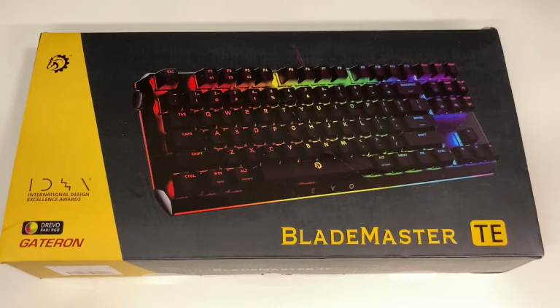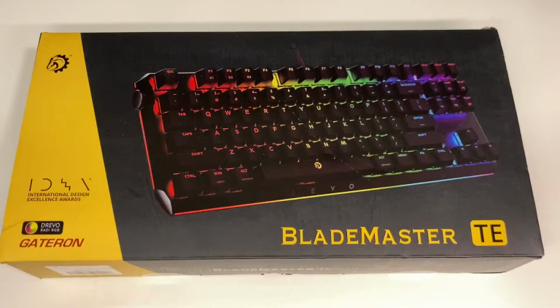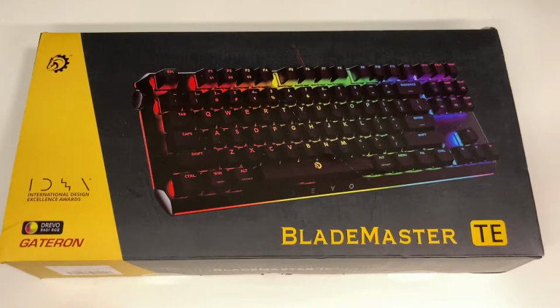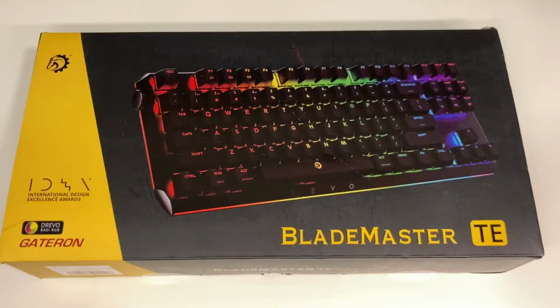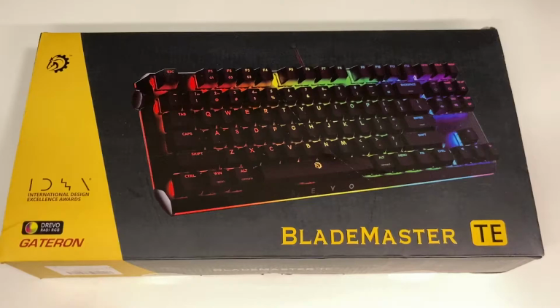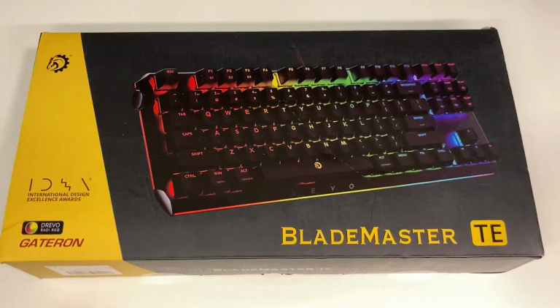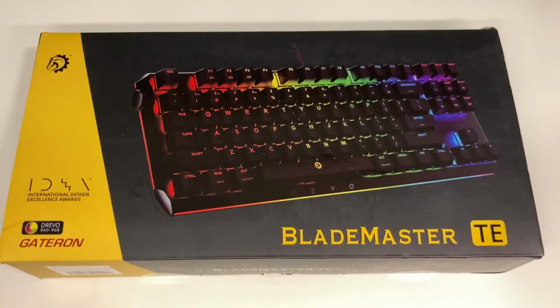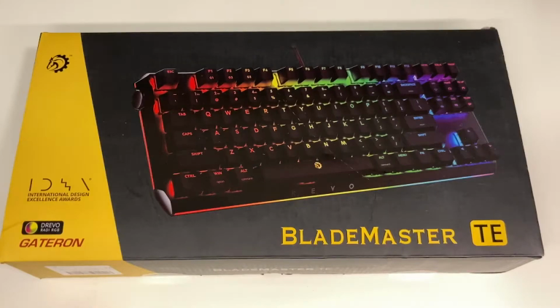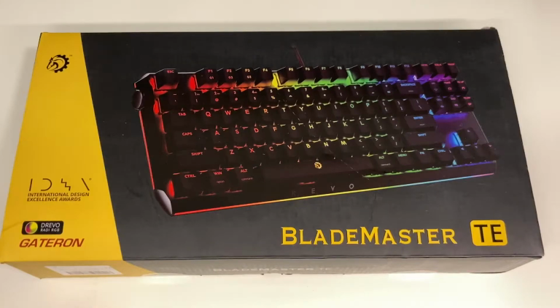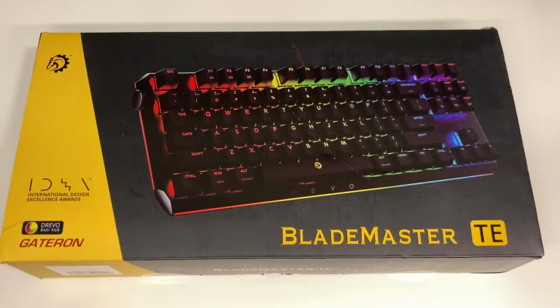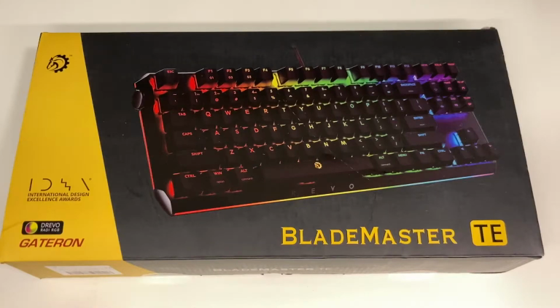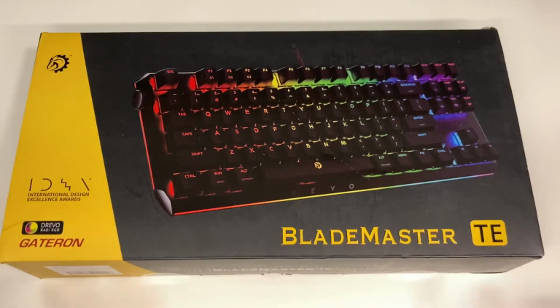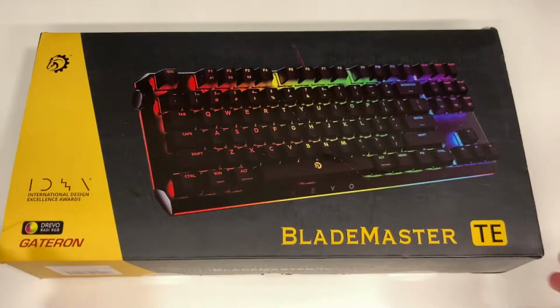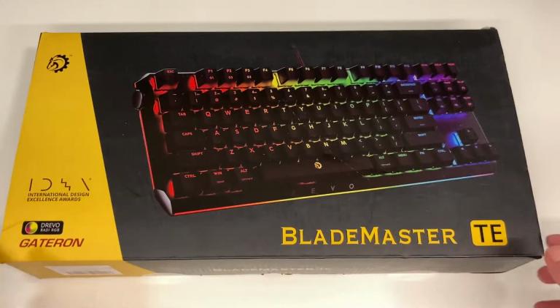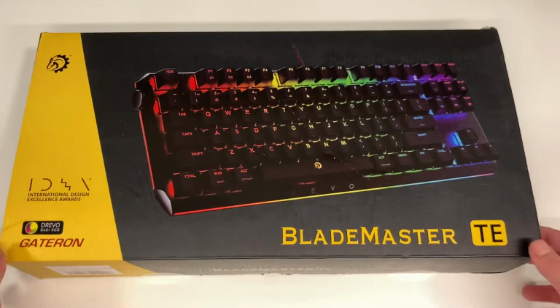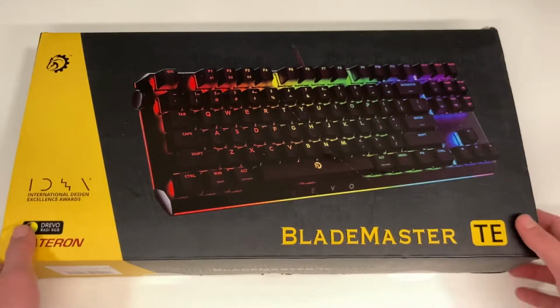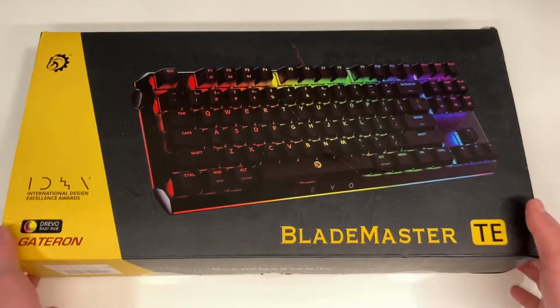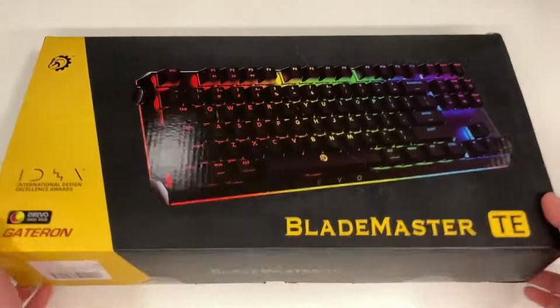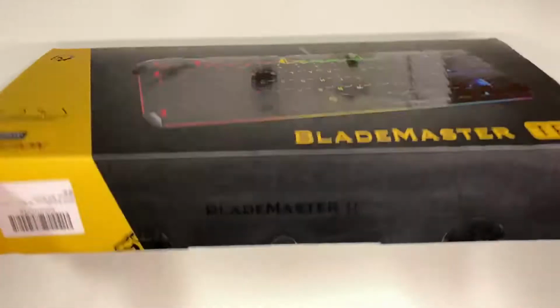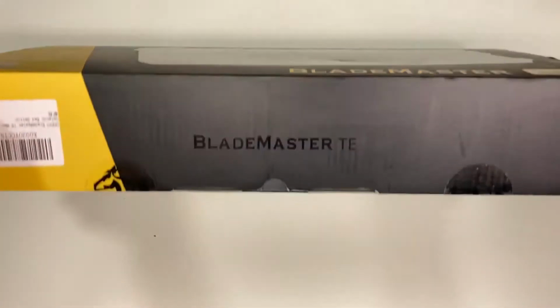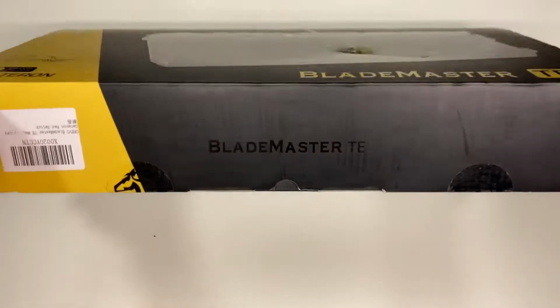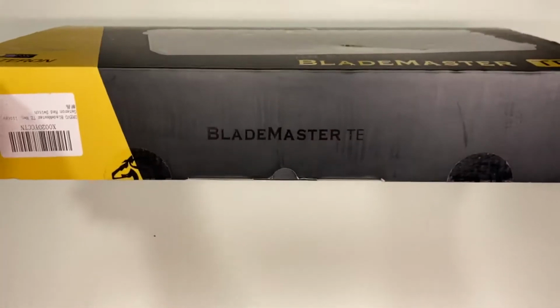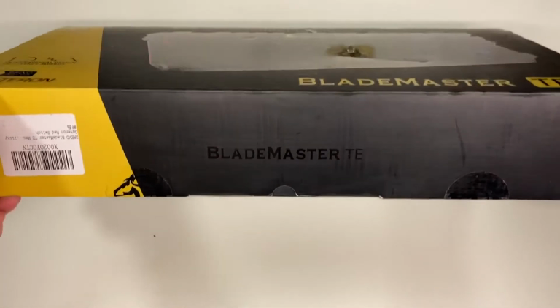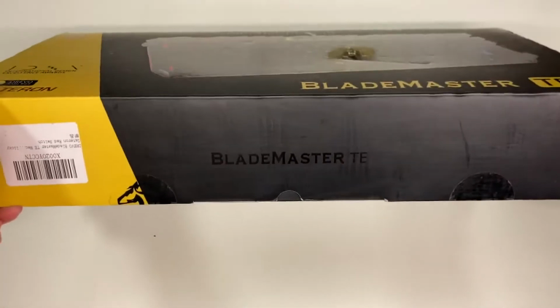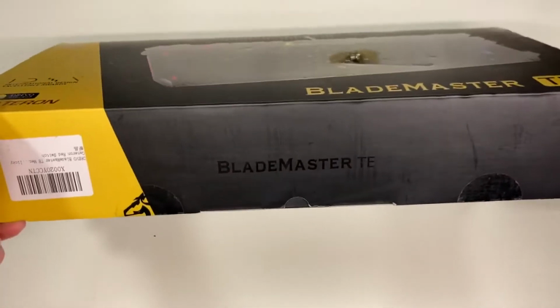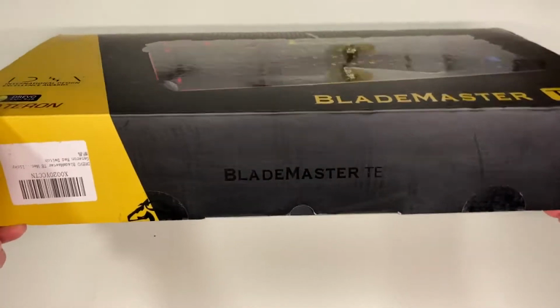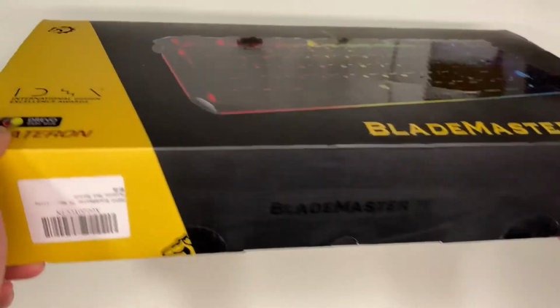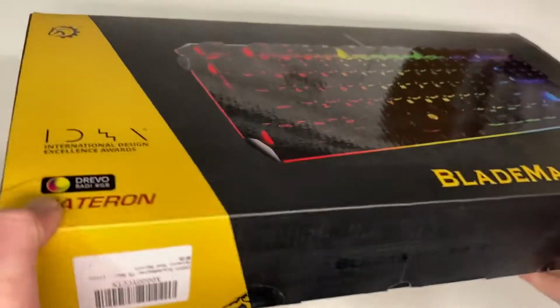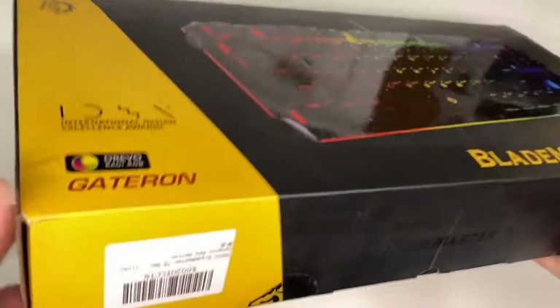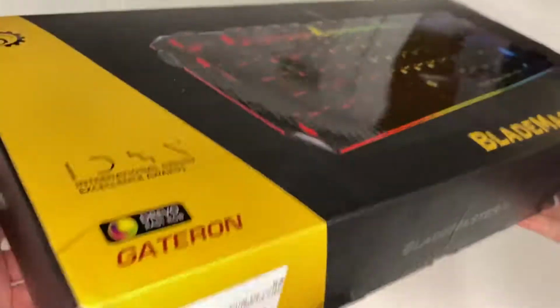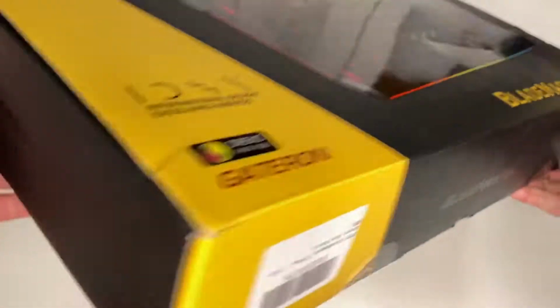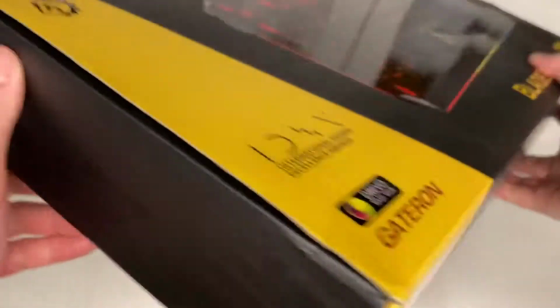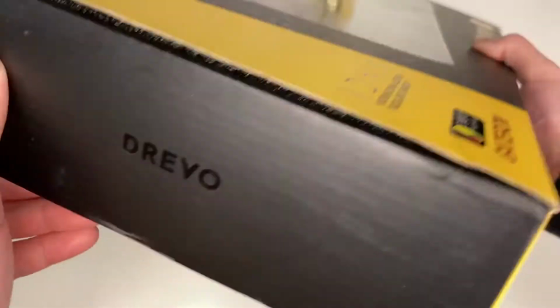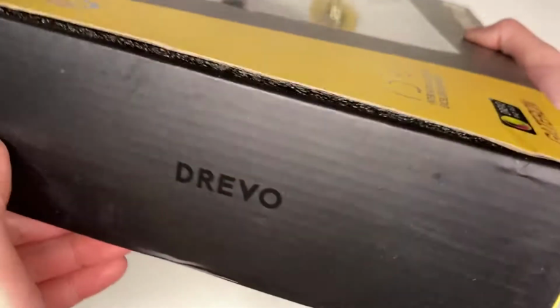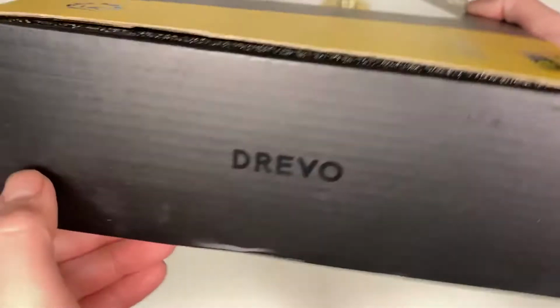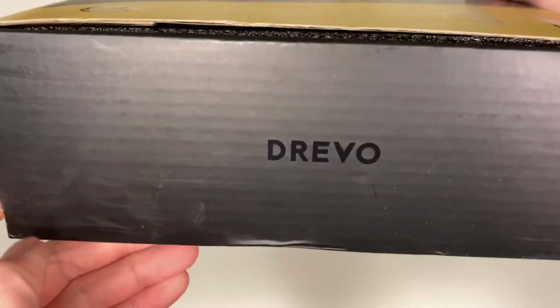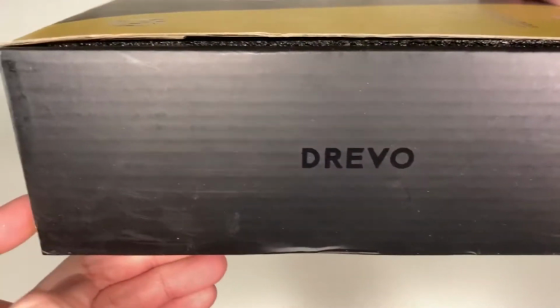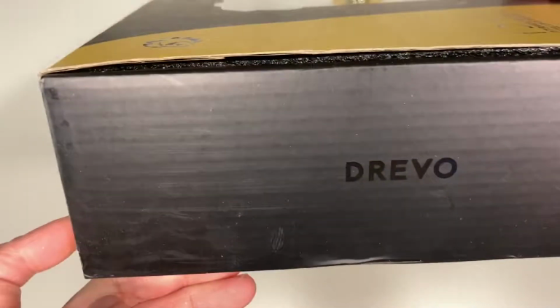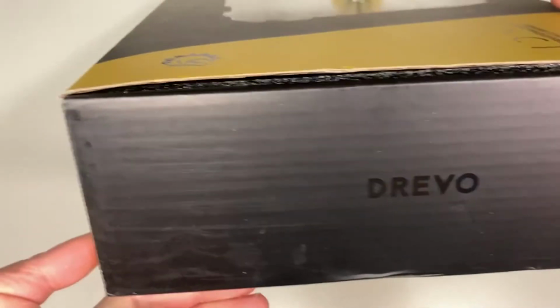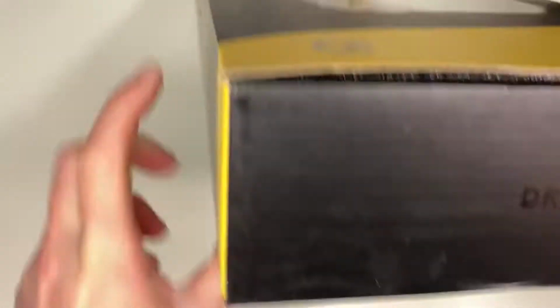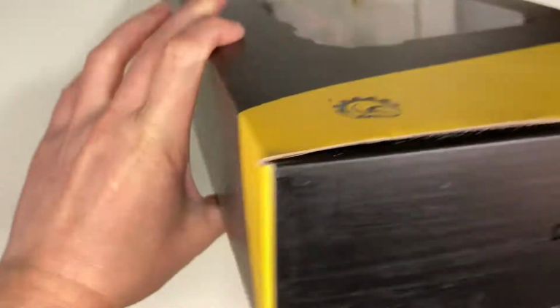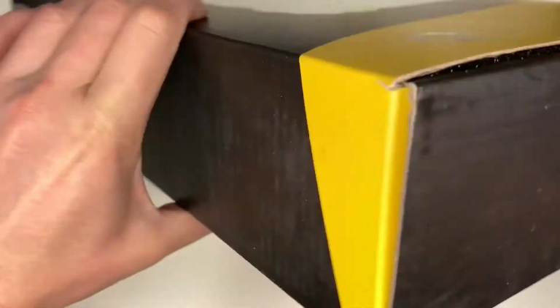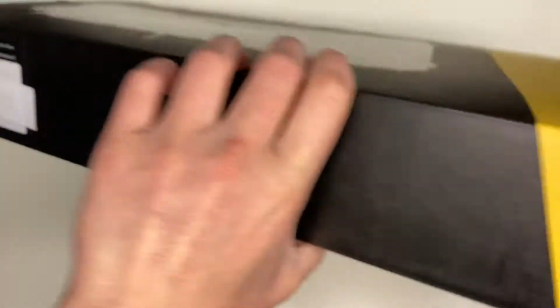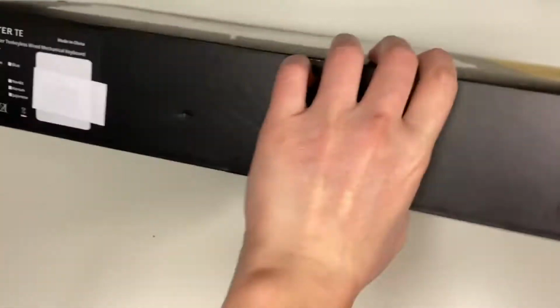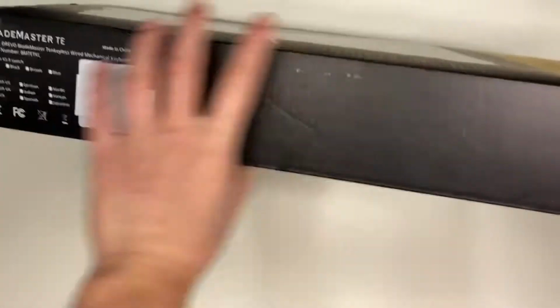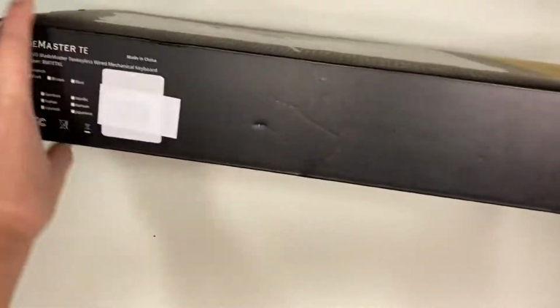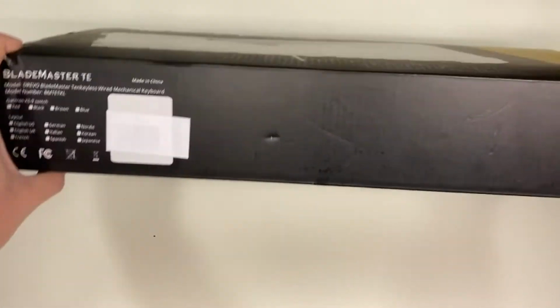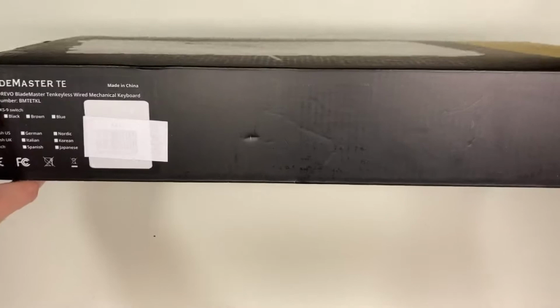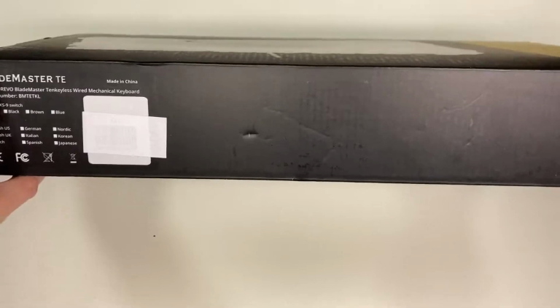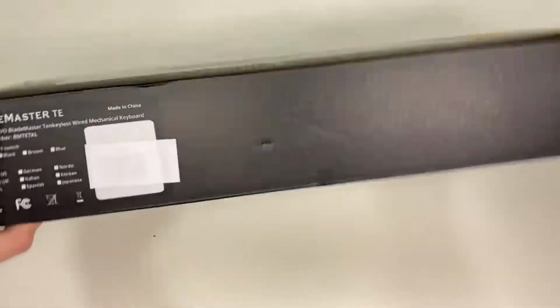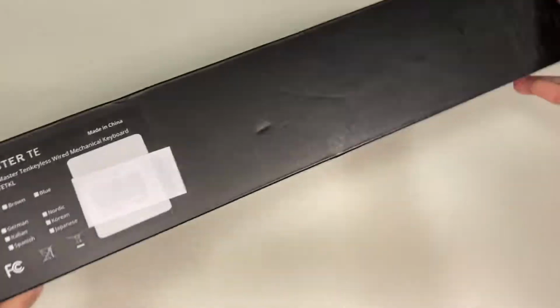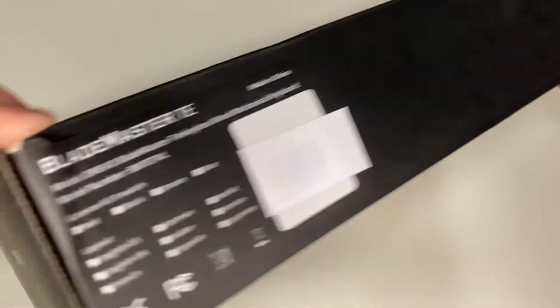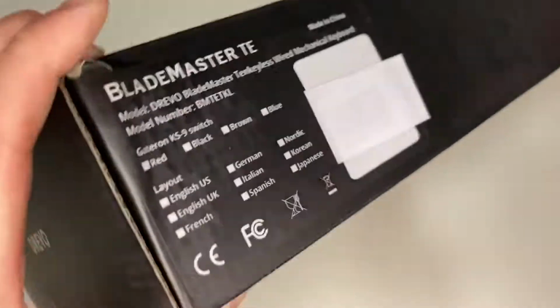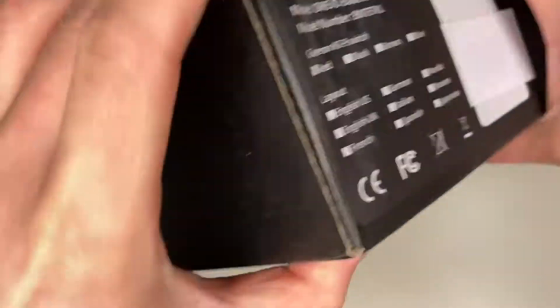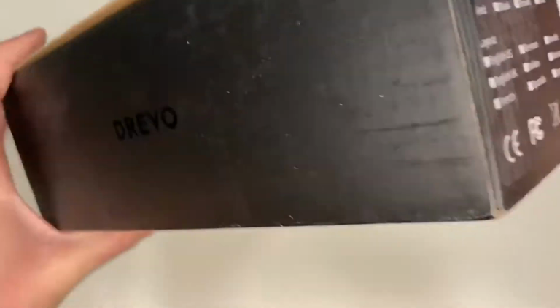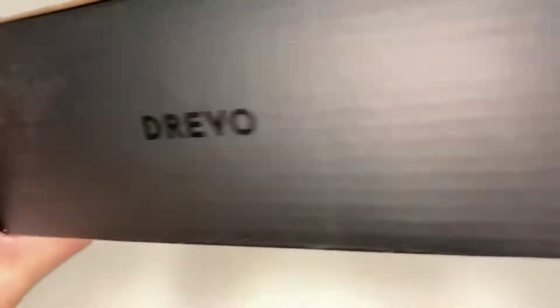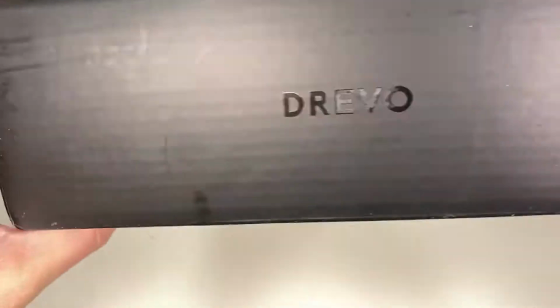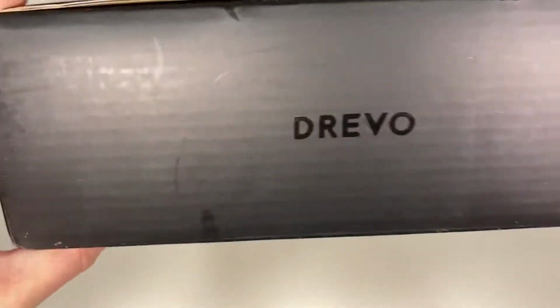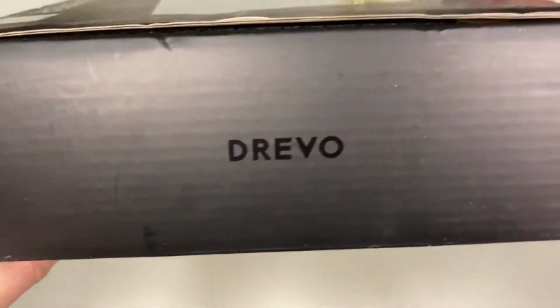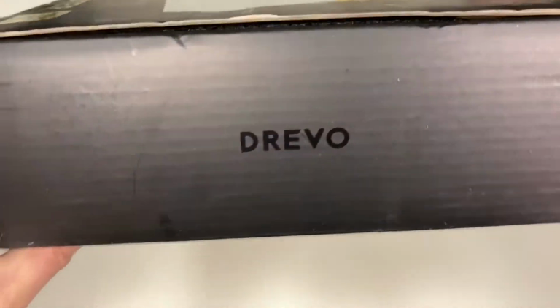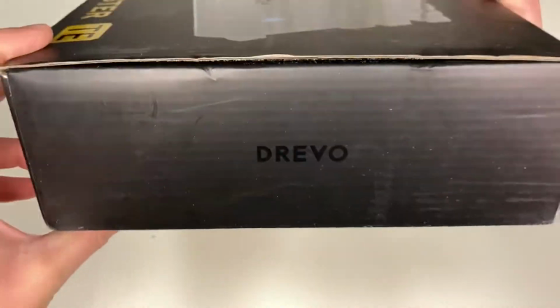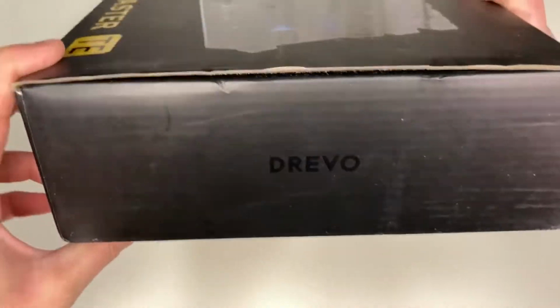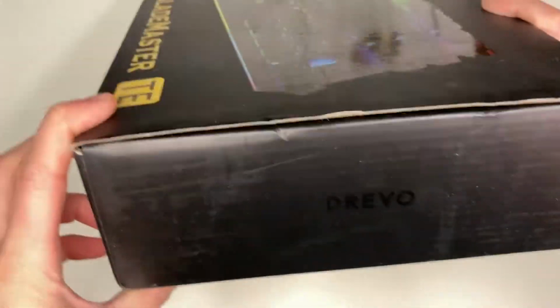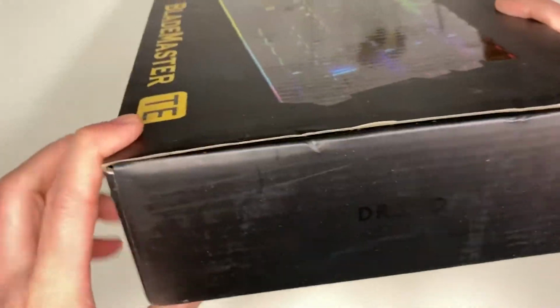This is a review of the Drevo Blademaster TE Mechanical Keyboard. The switch that I have here is Gateron Red.